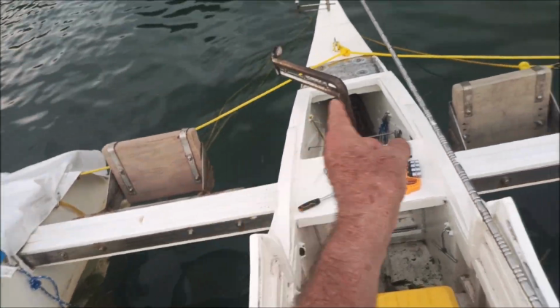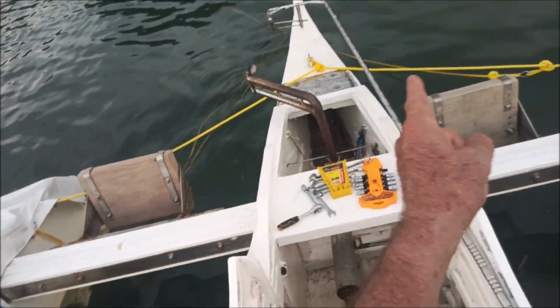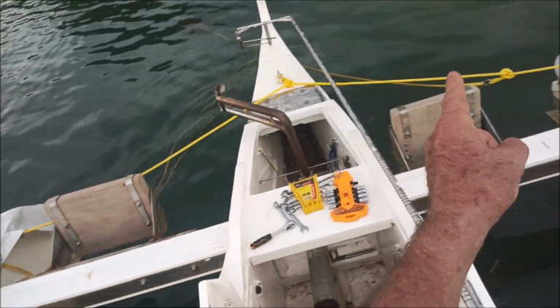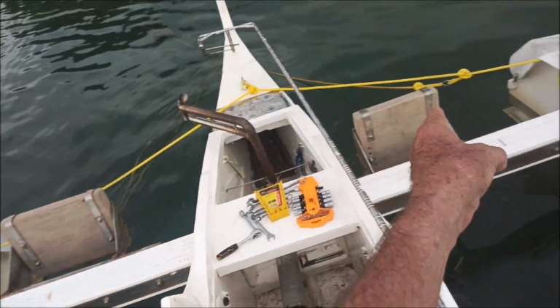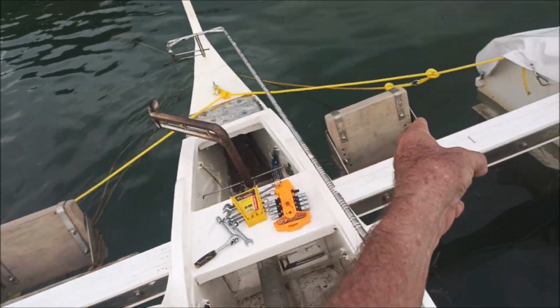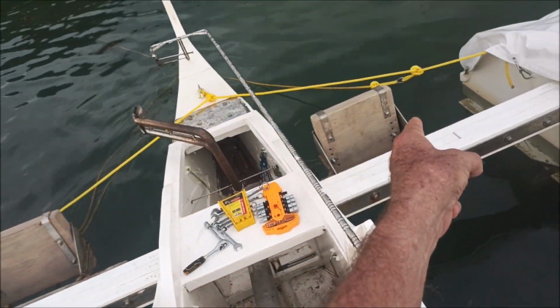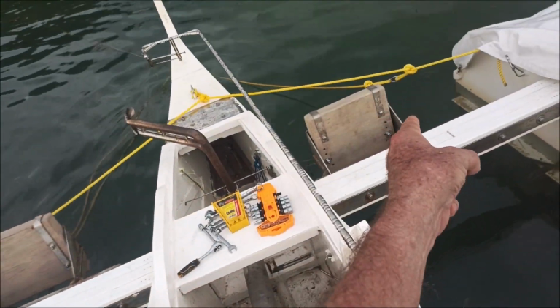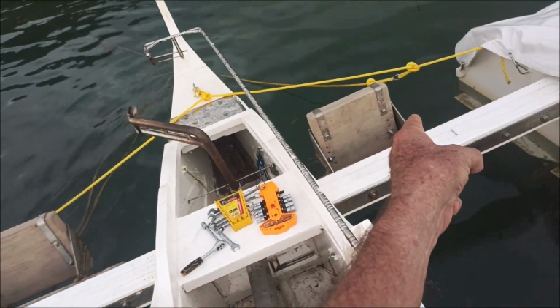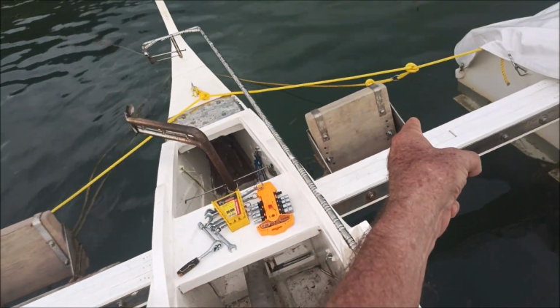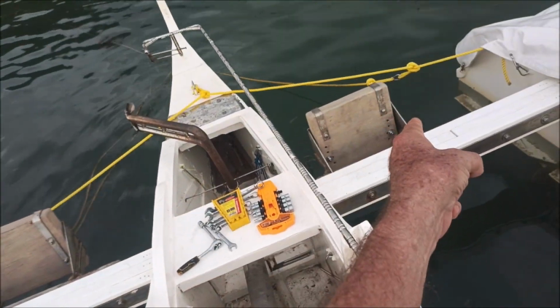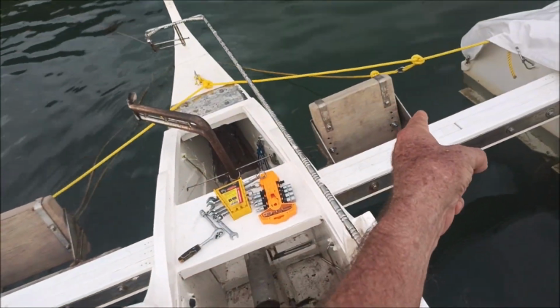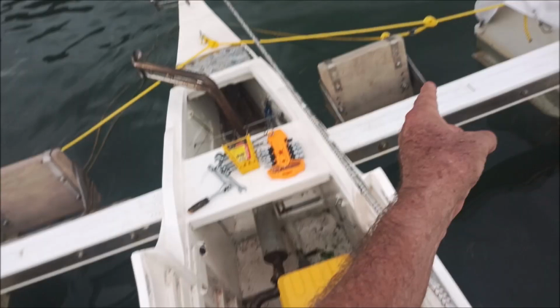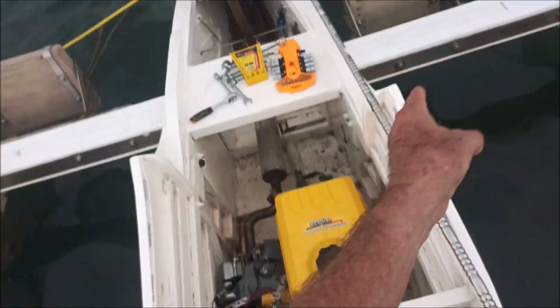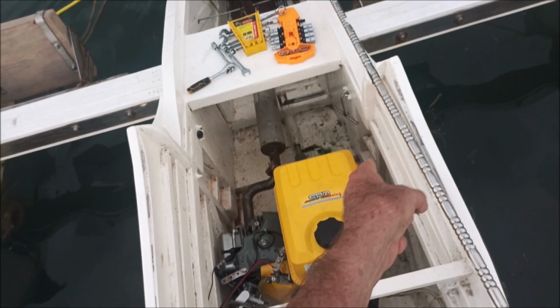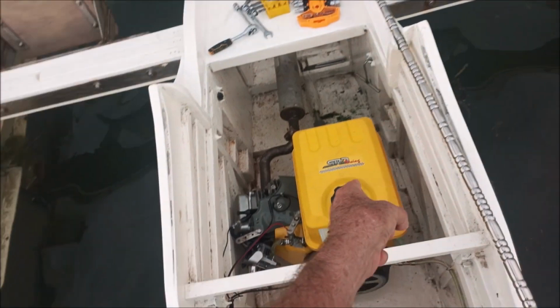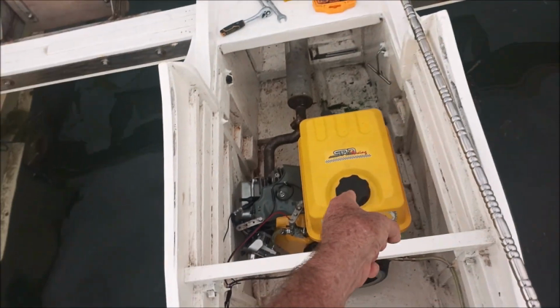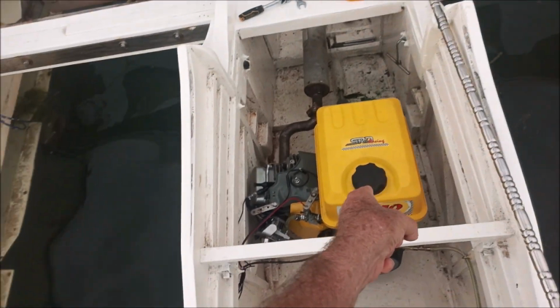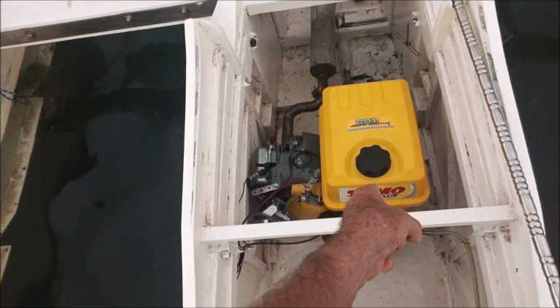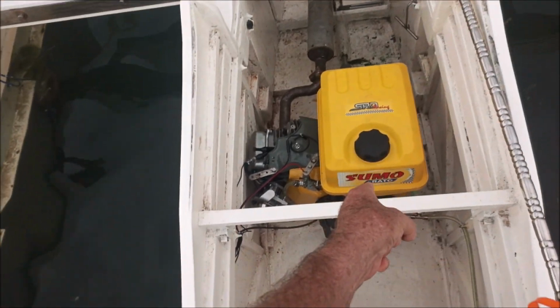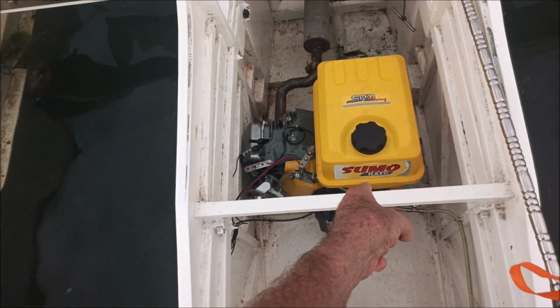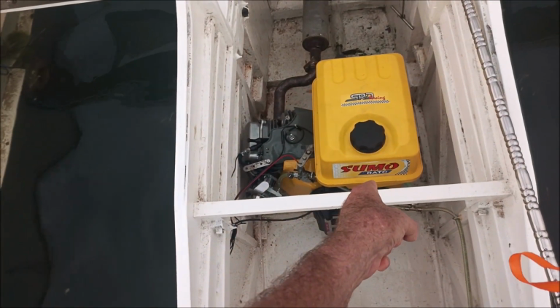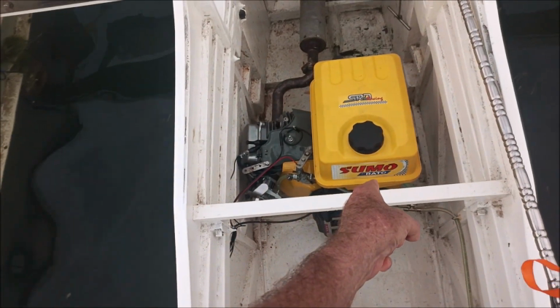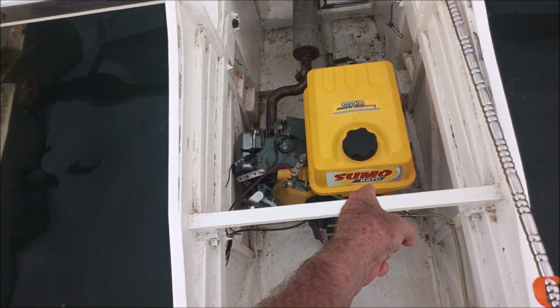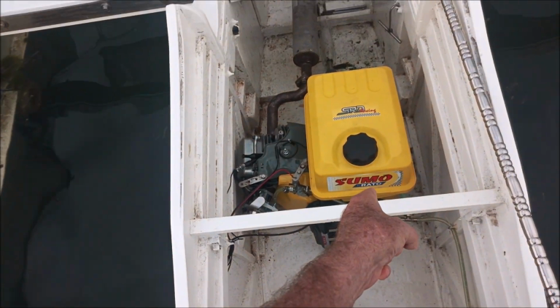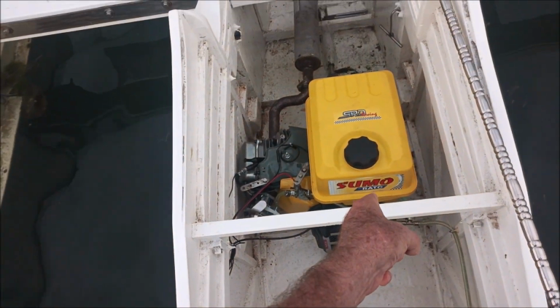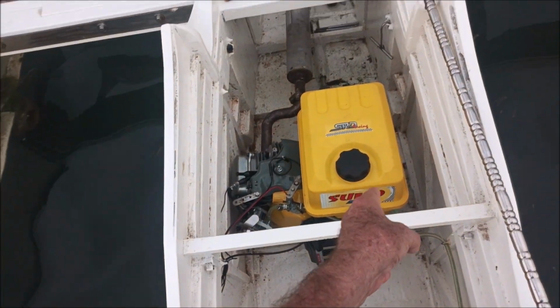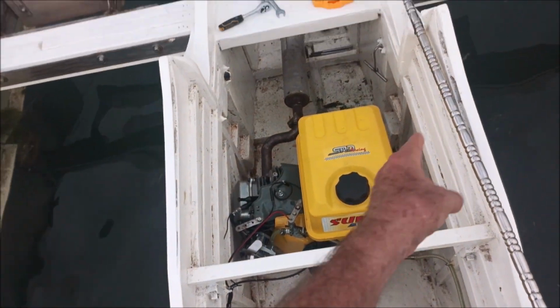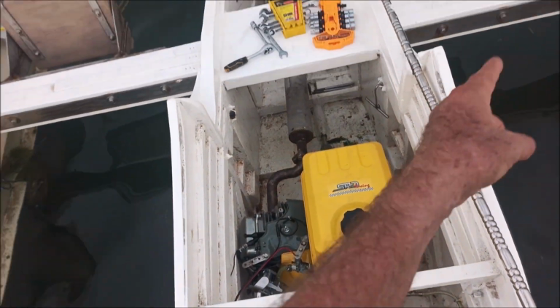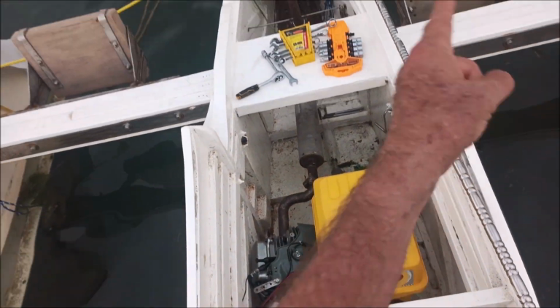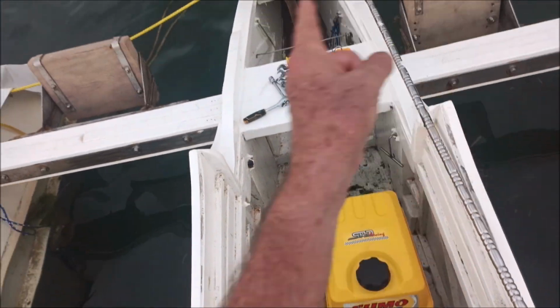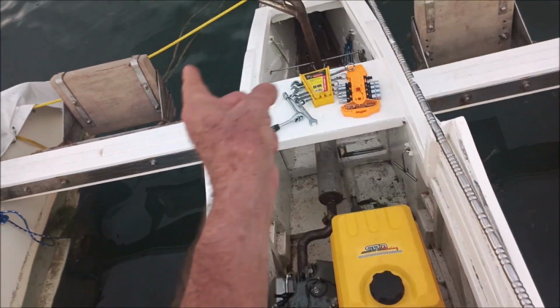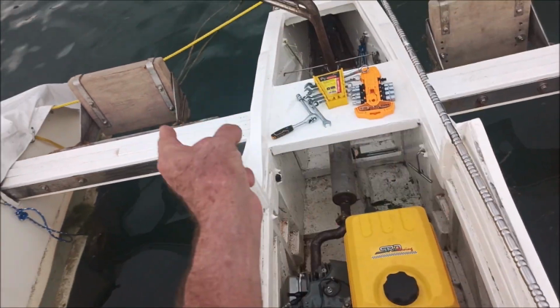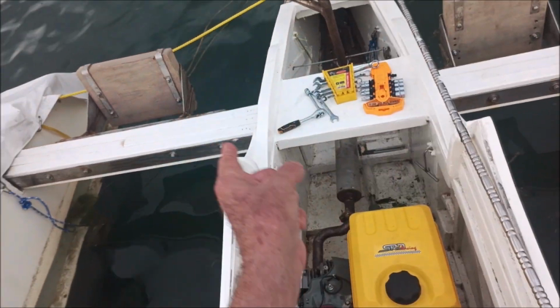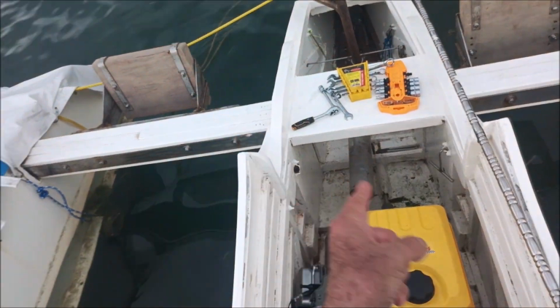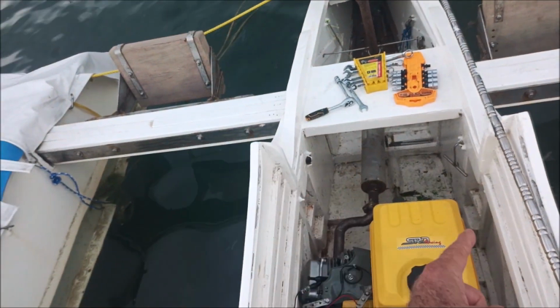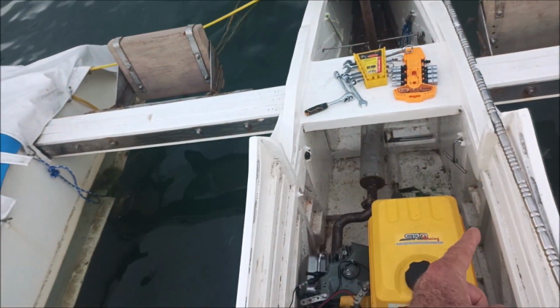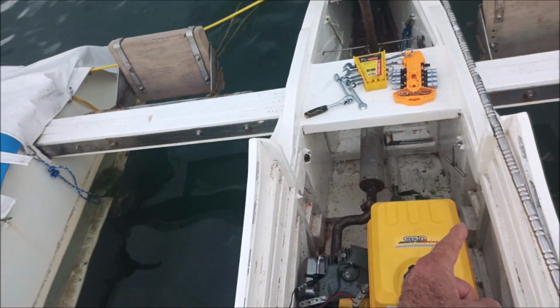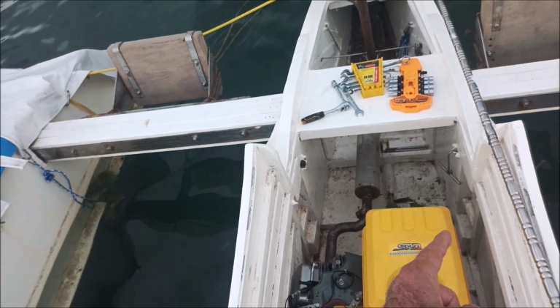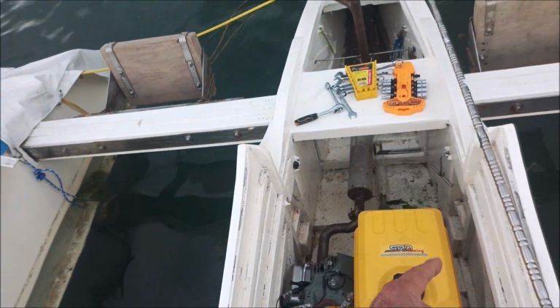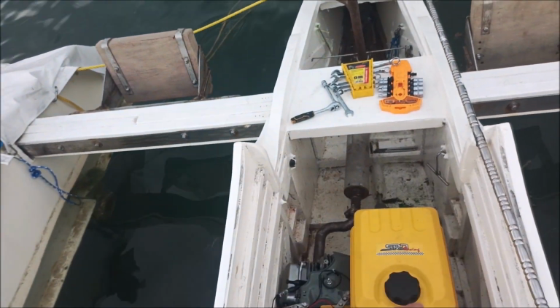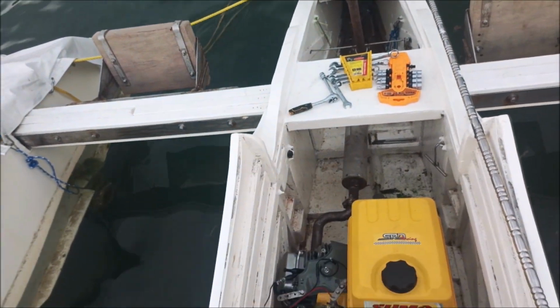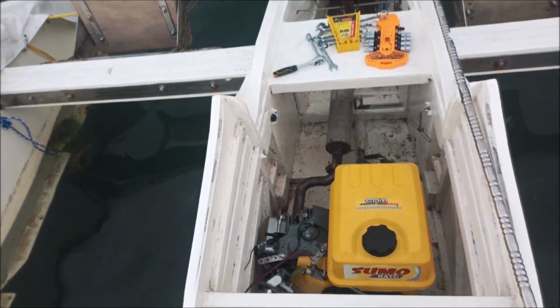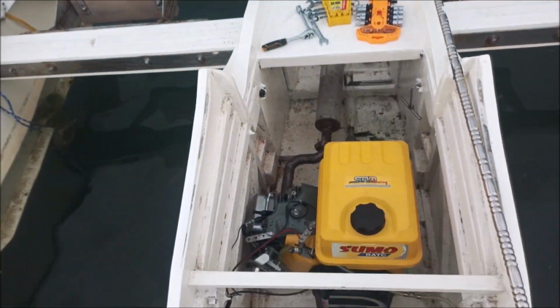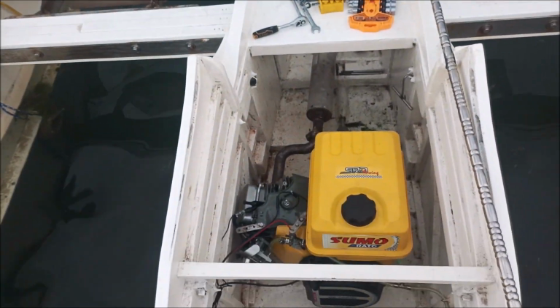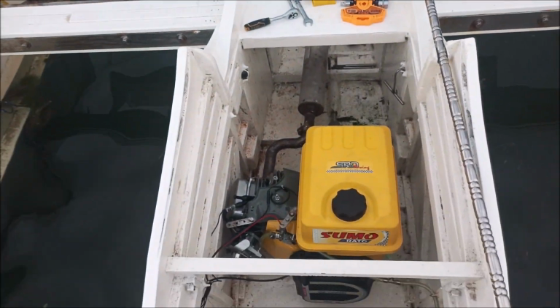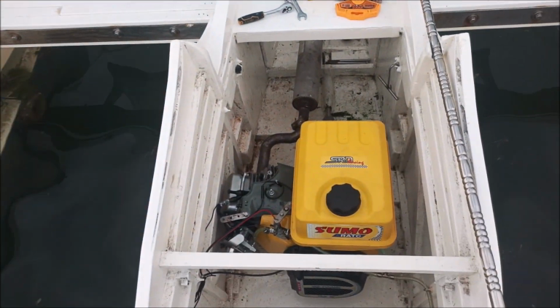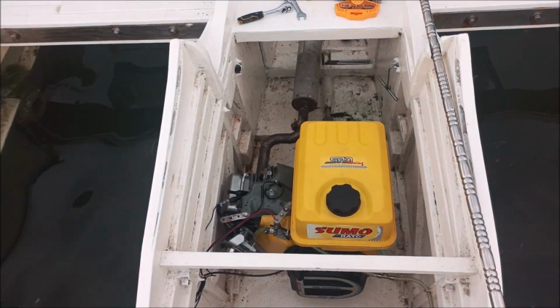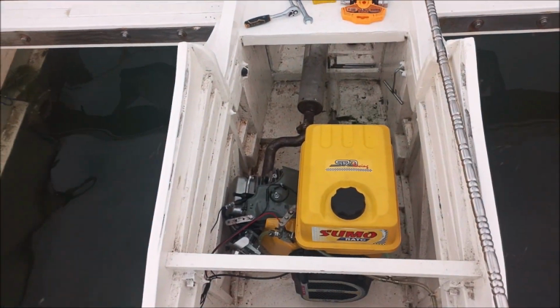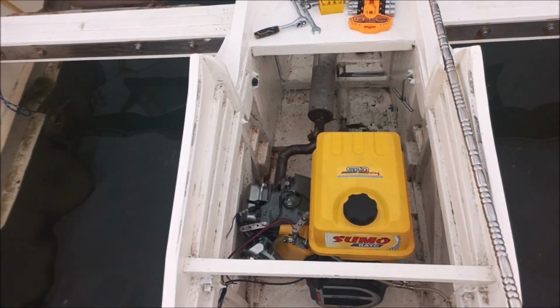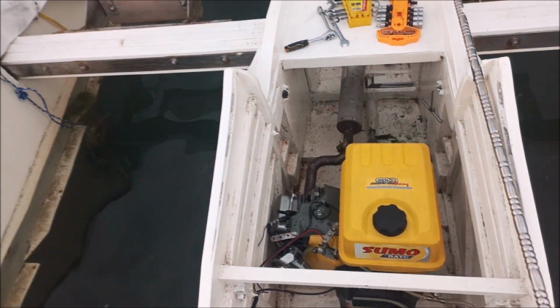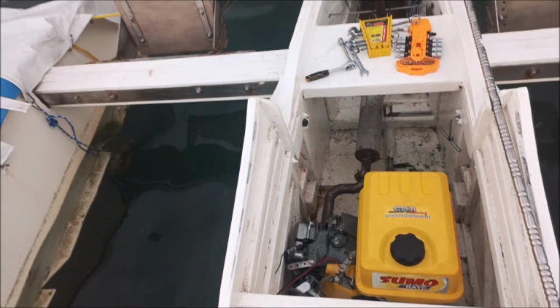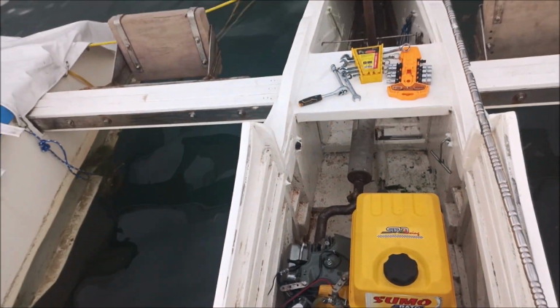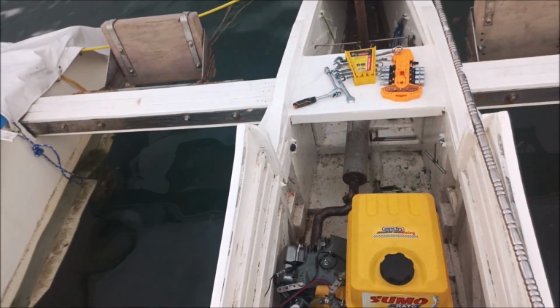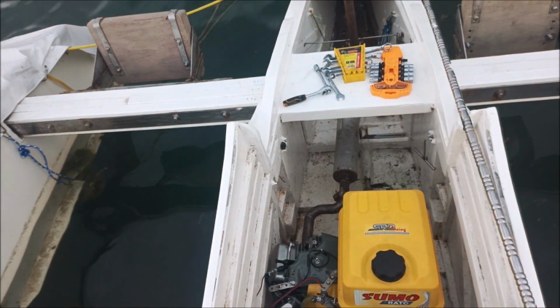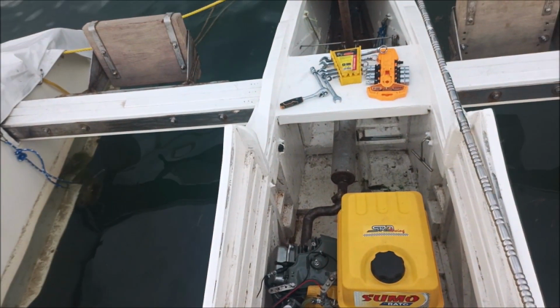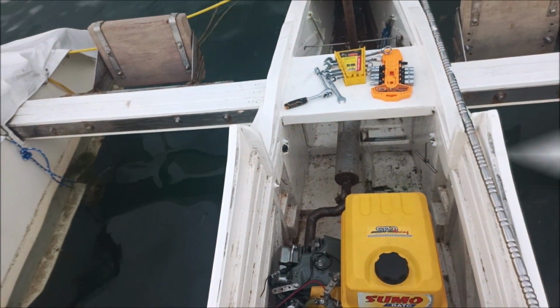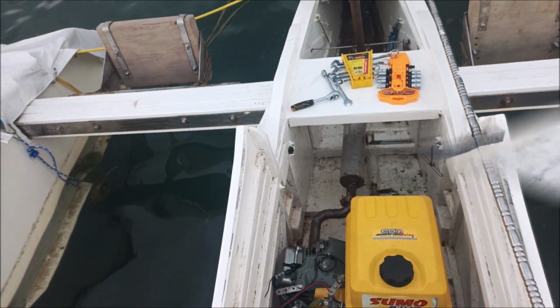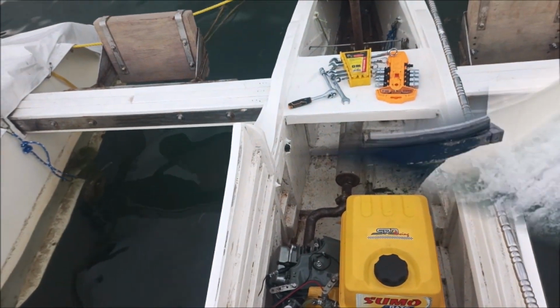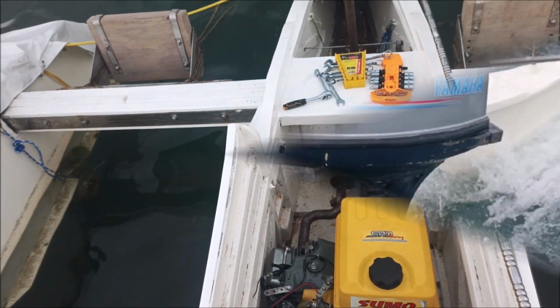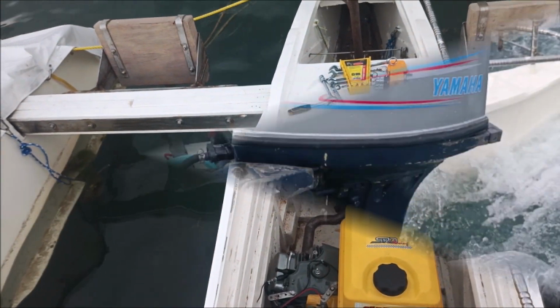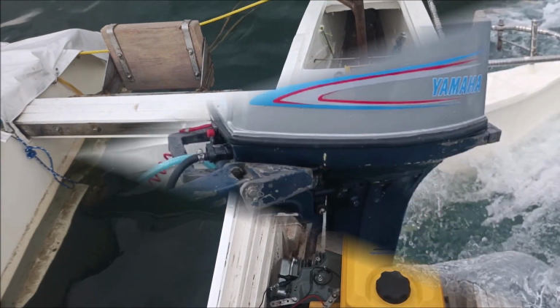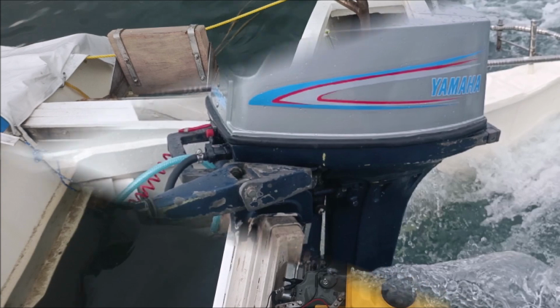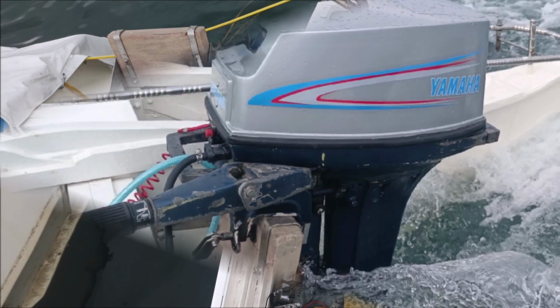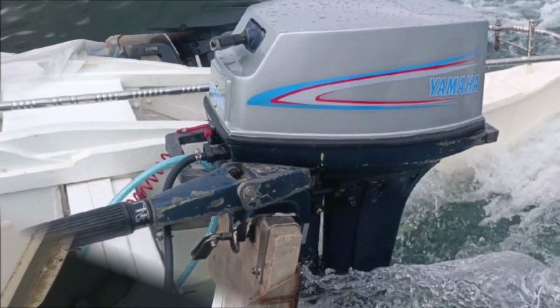On this boat we'll have a 30 plus a 15 plus a 15, so that's 60 horsepower total — we'll see what that will do.